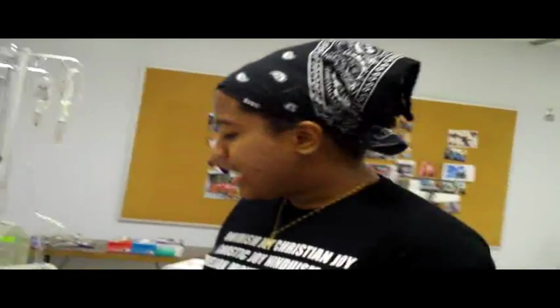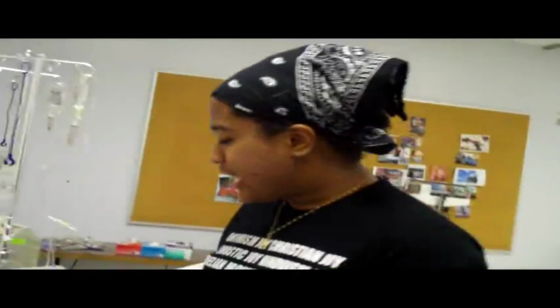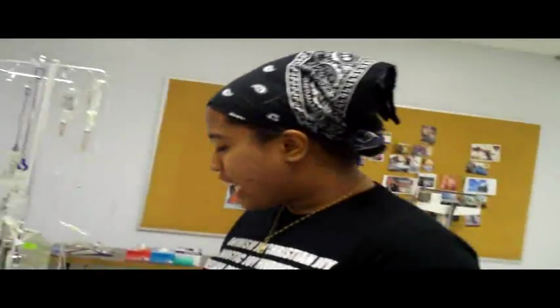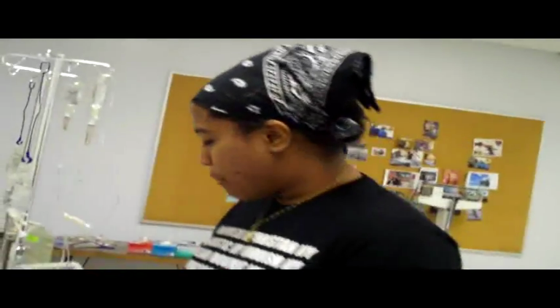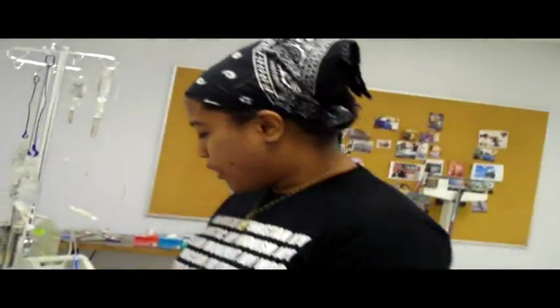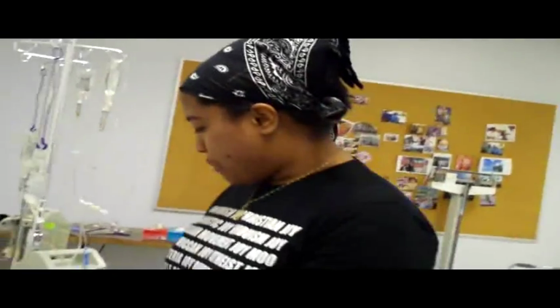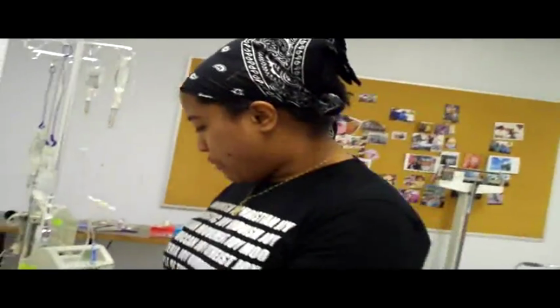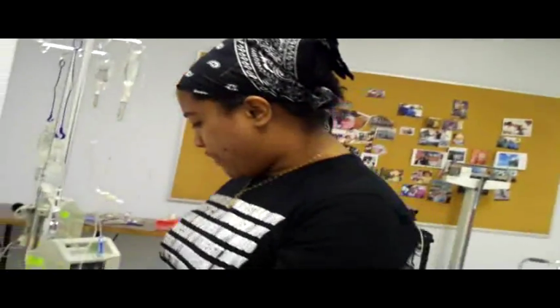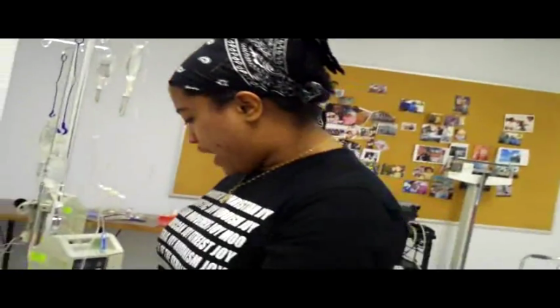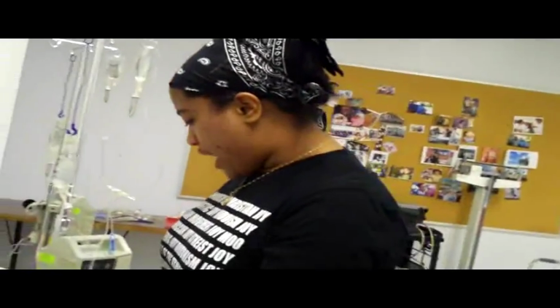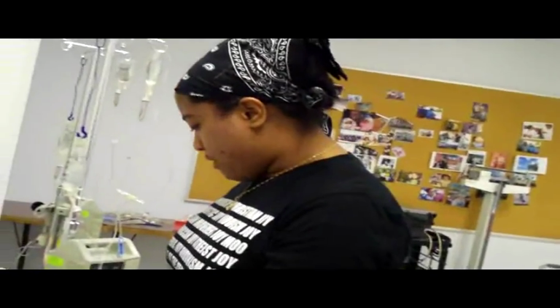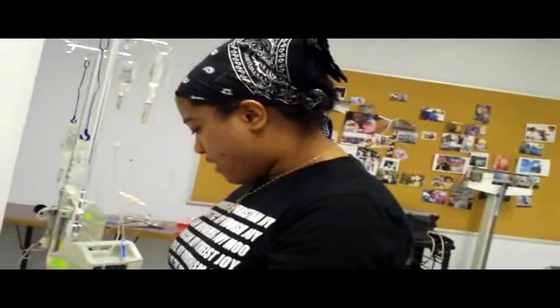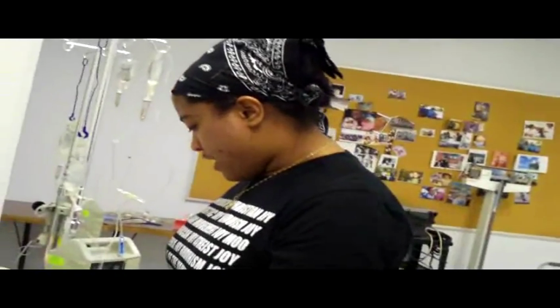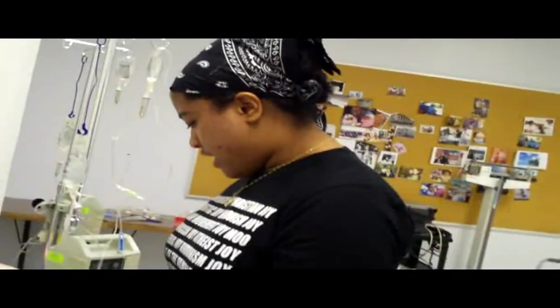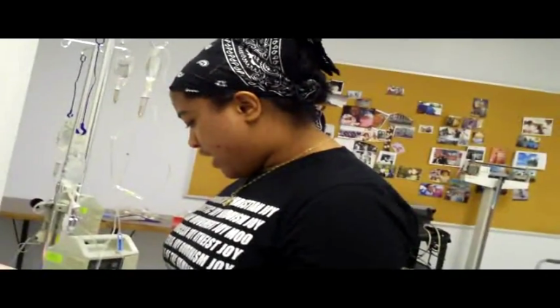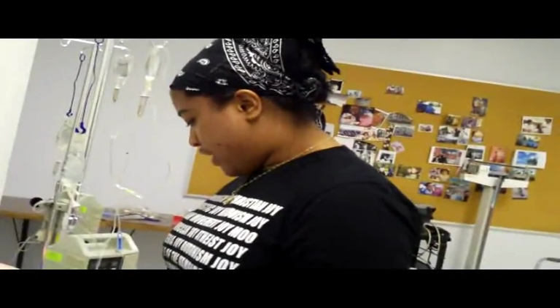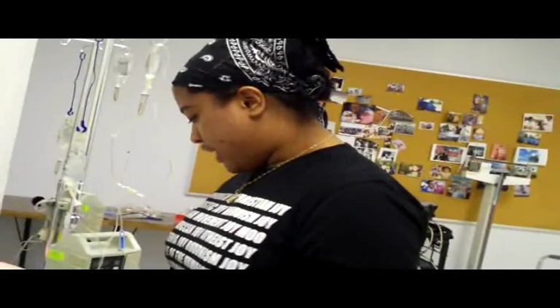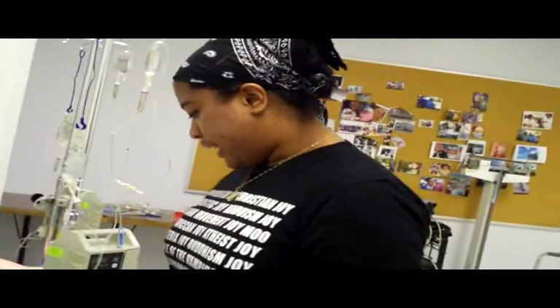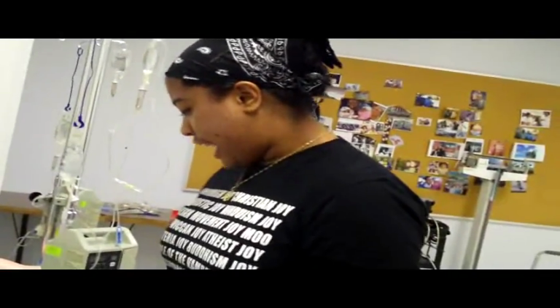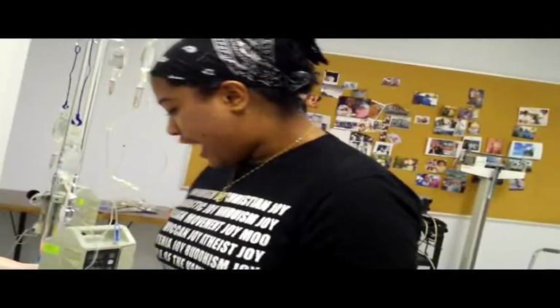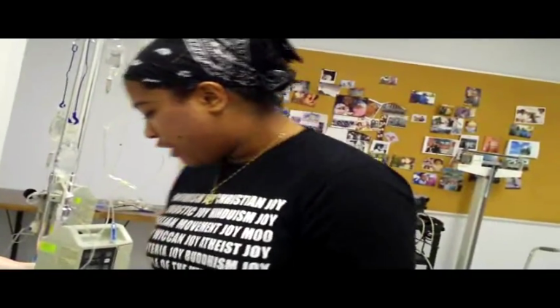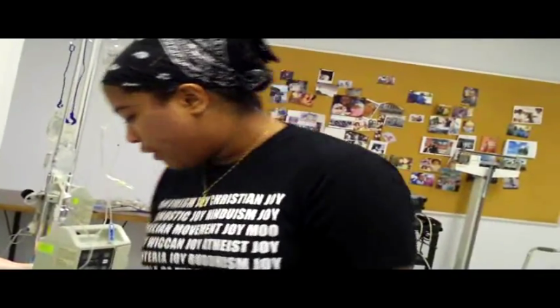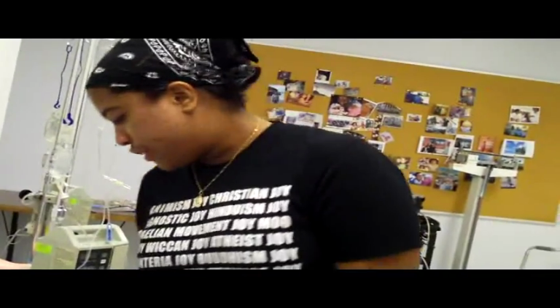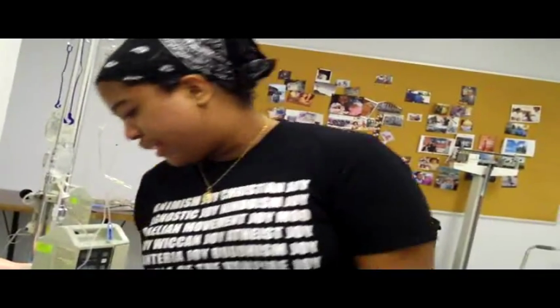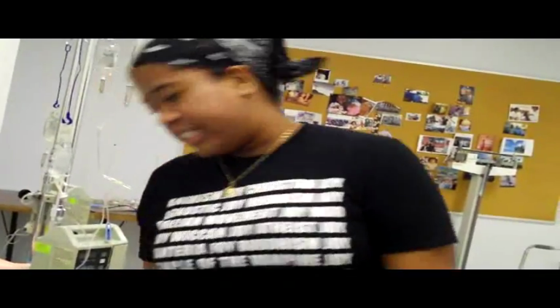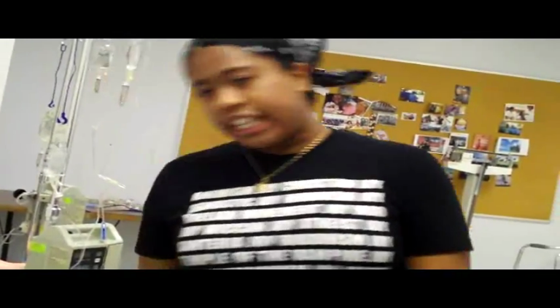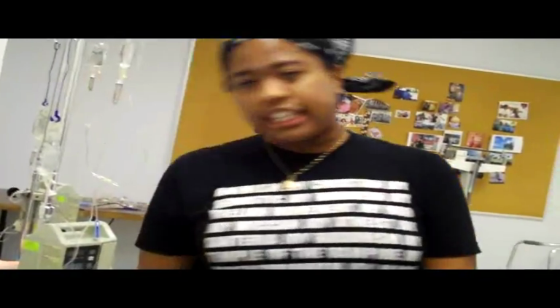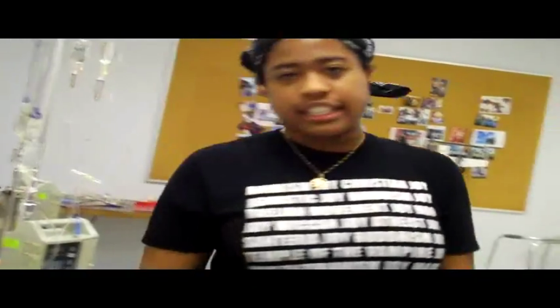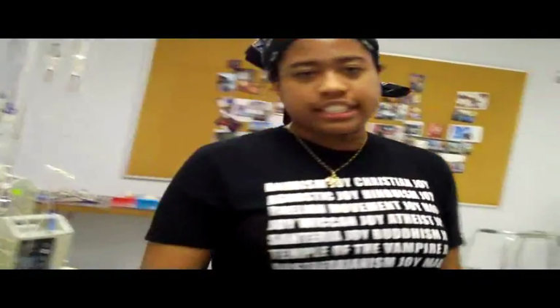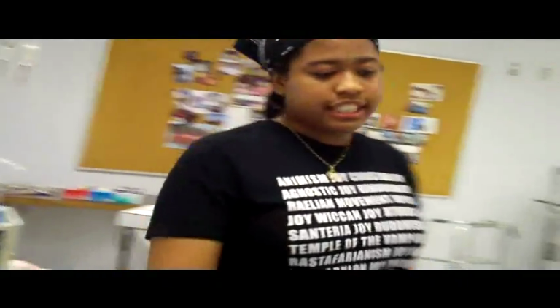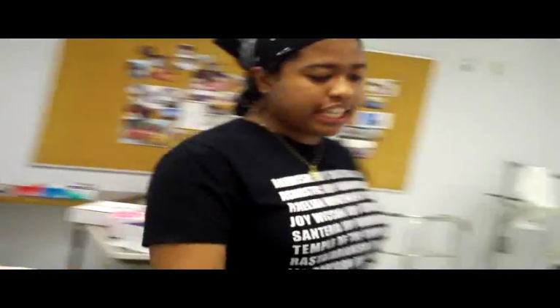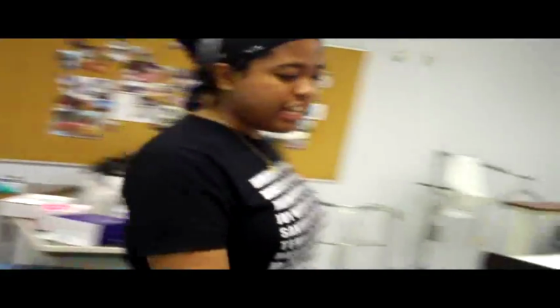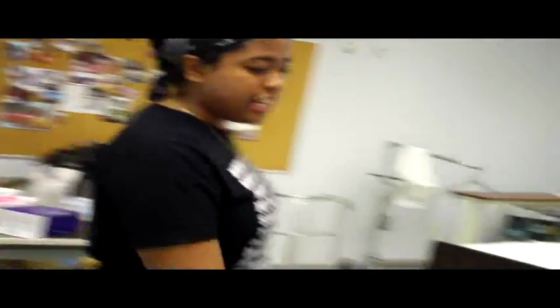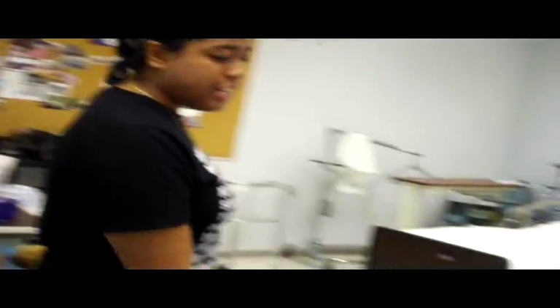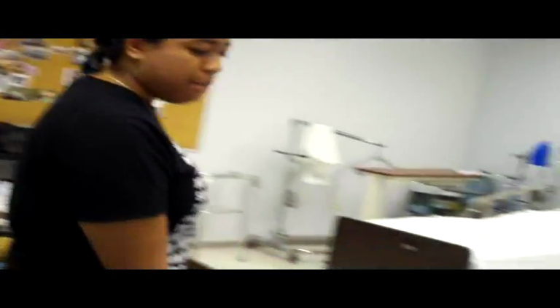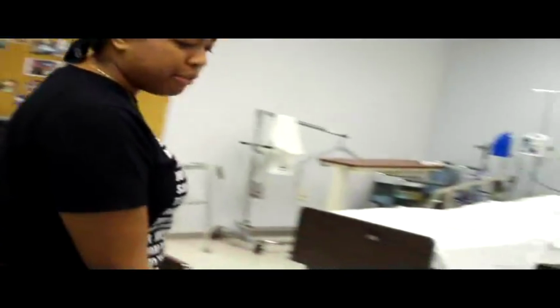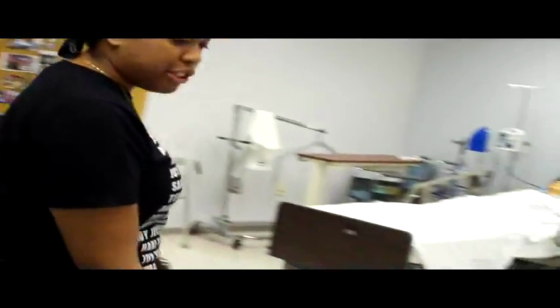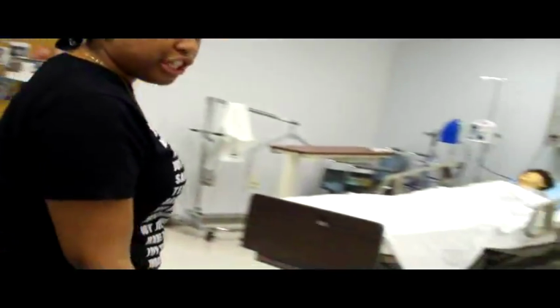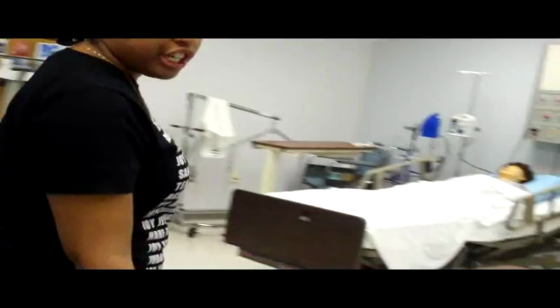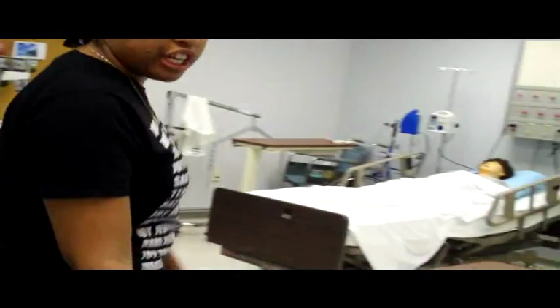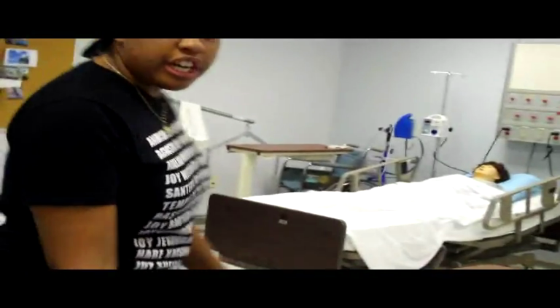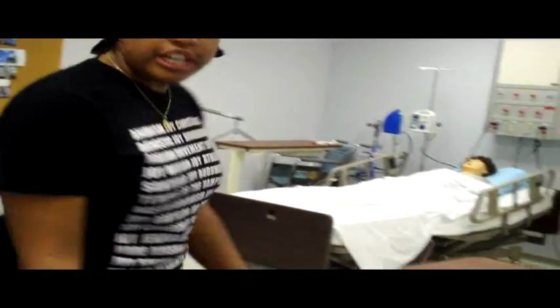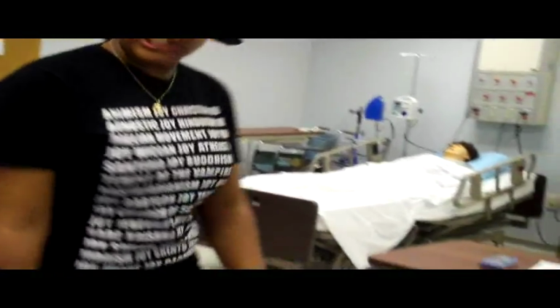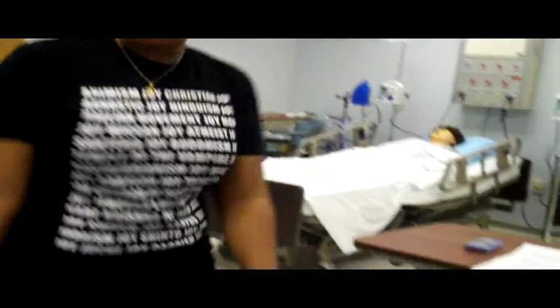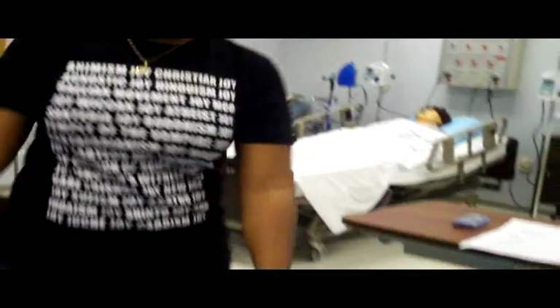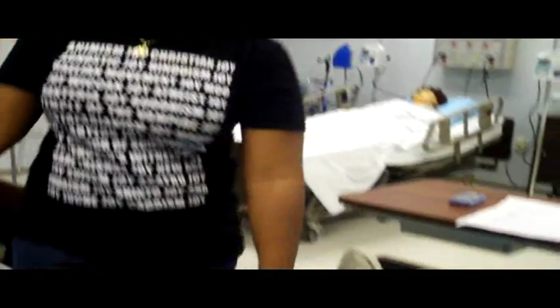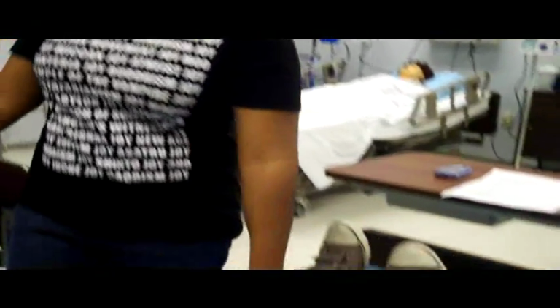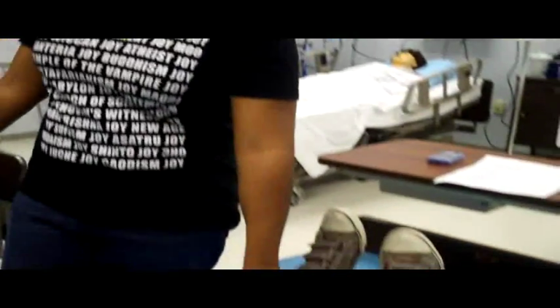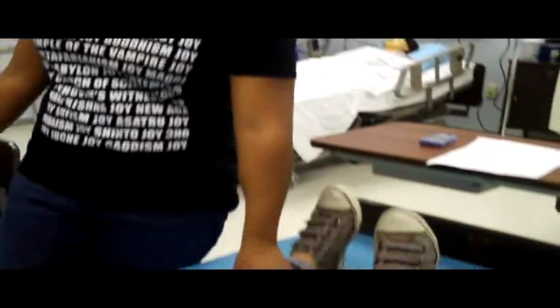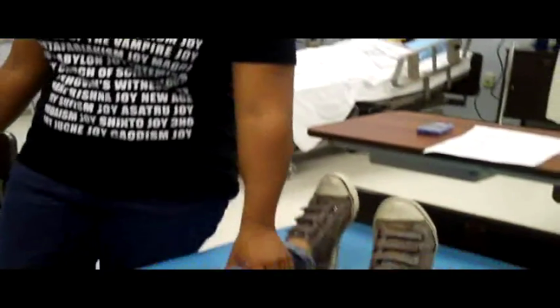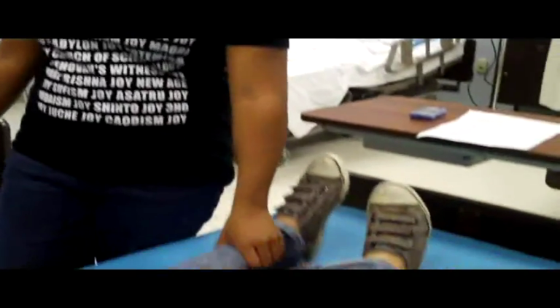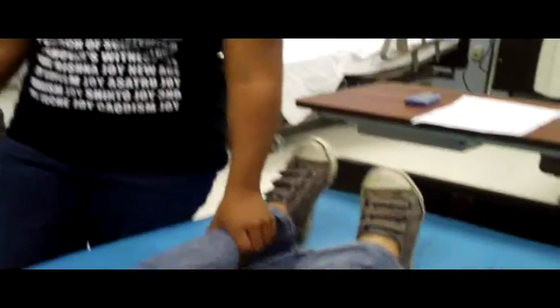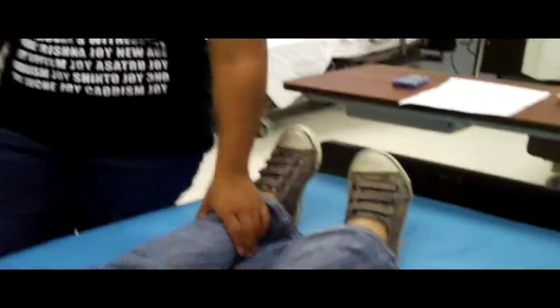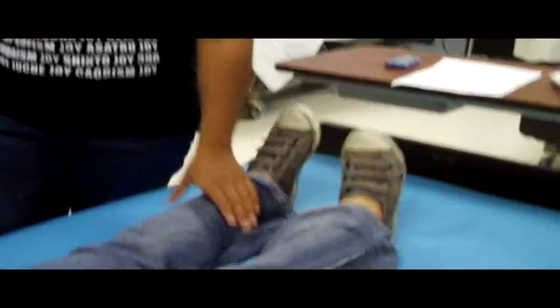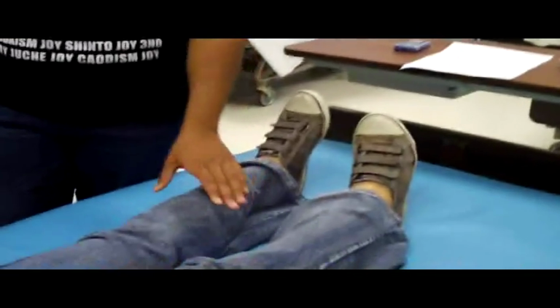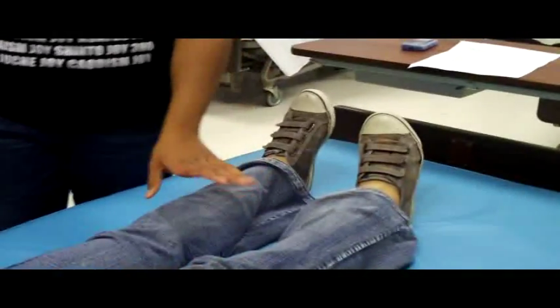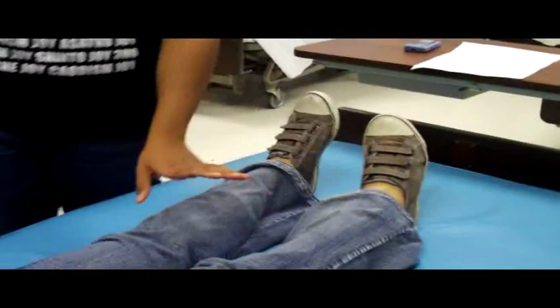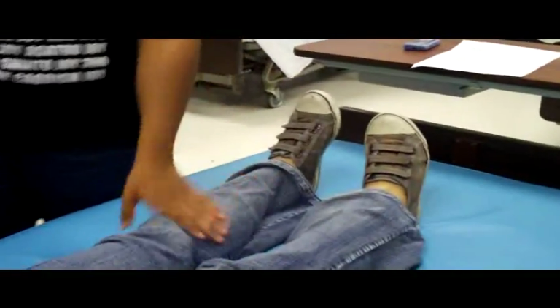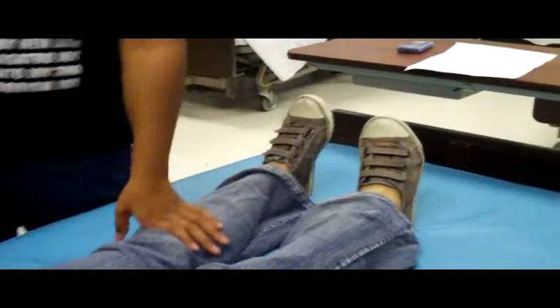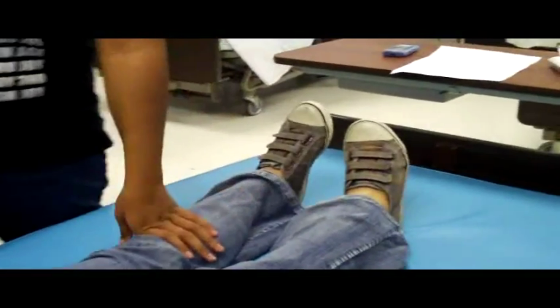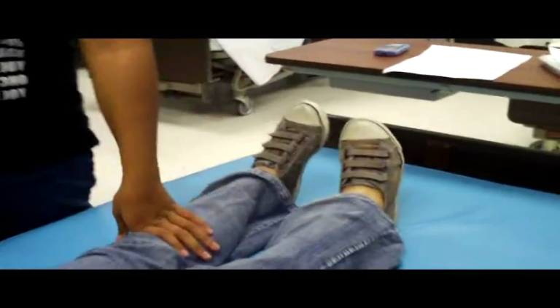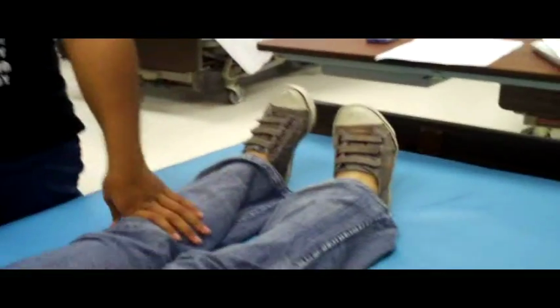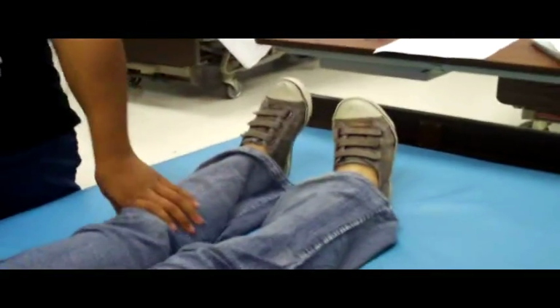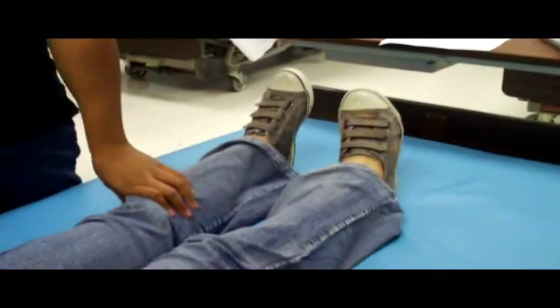Now we're going to move down to the legs. I'm also going to check the skin, temperature, and swelling. Have you had any pain in your legs?